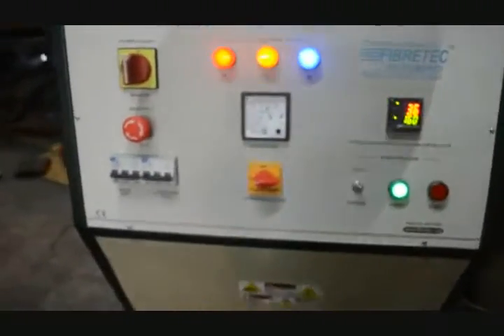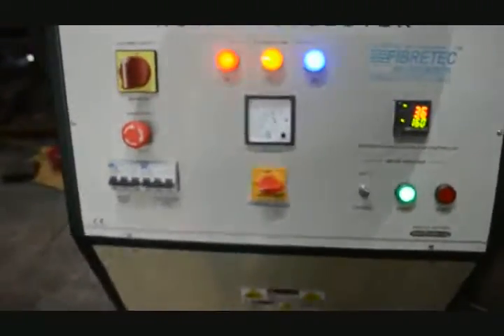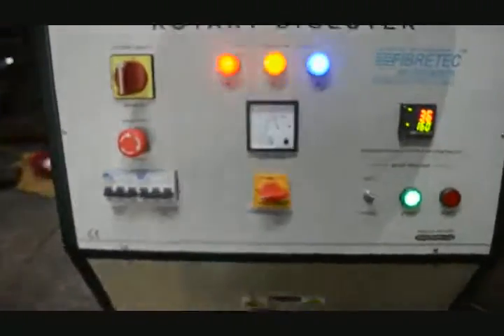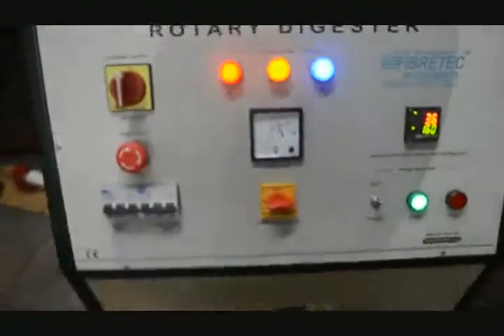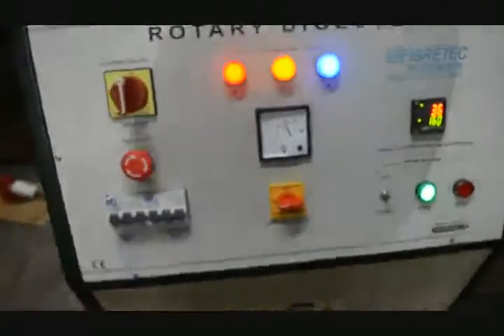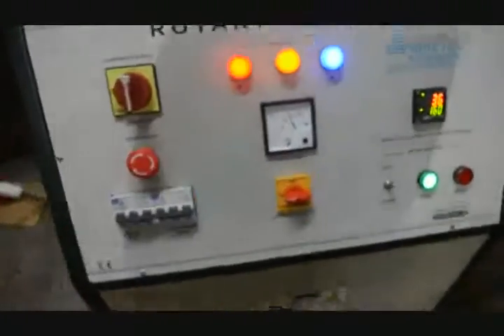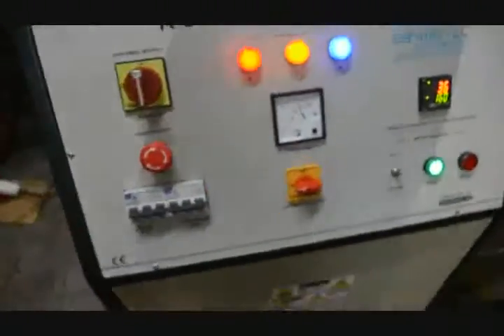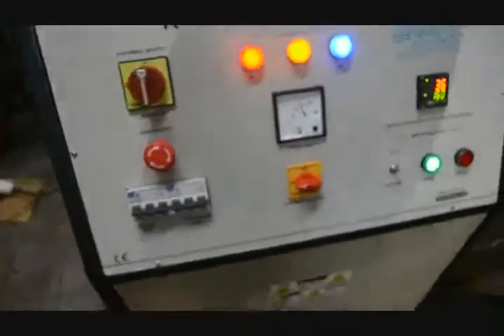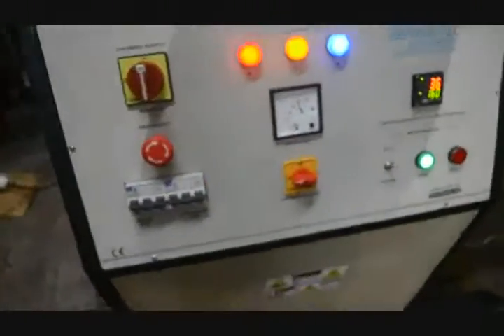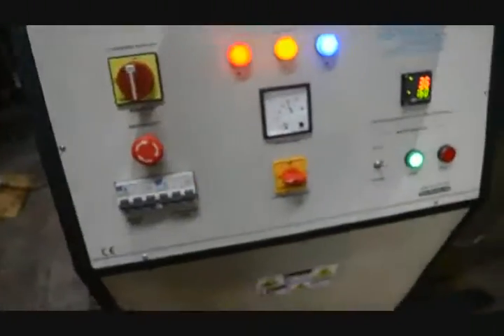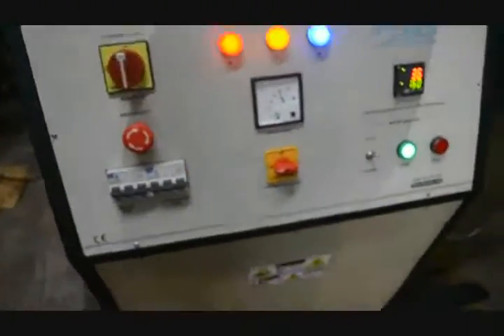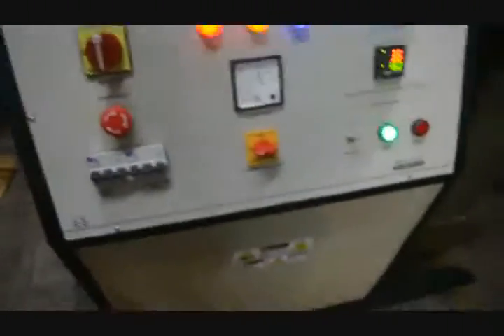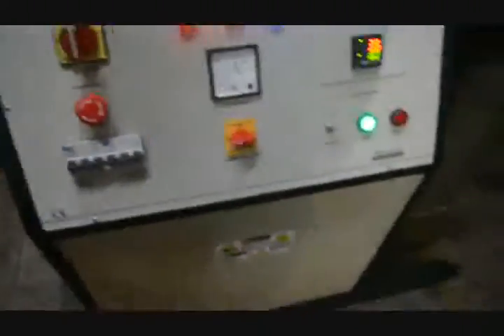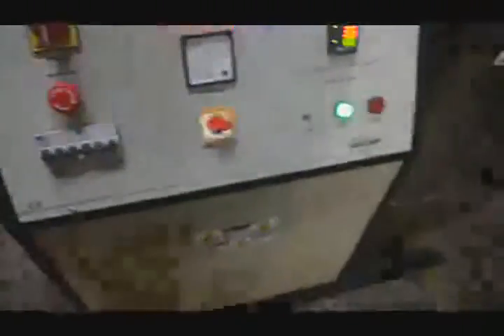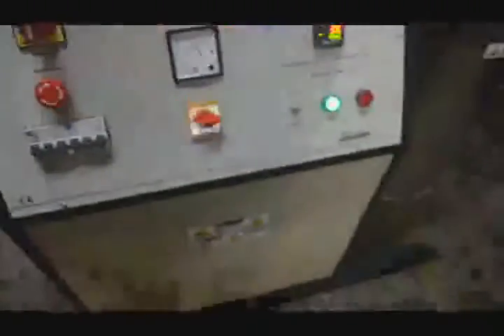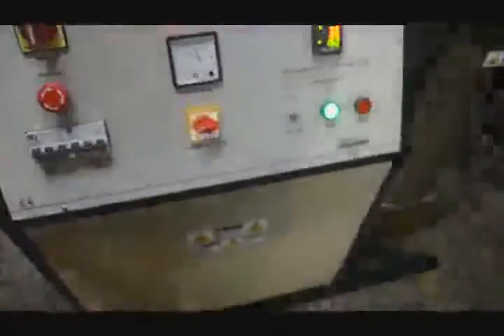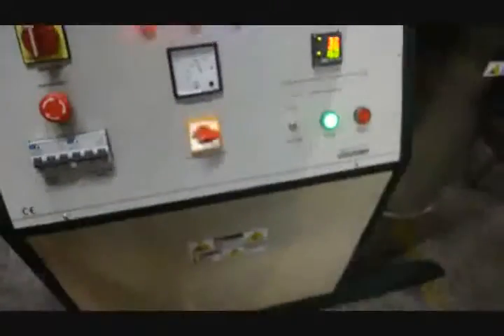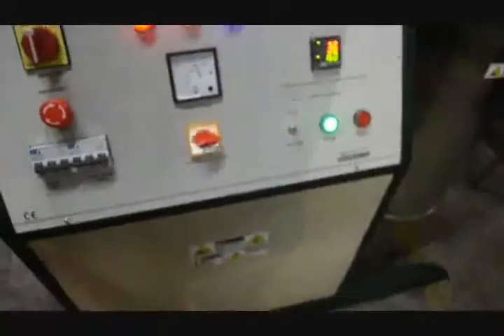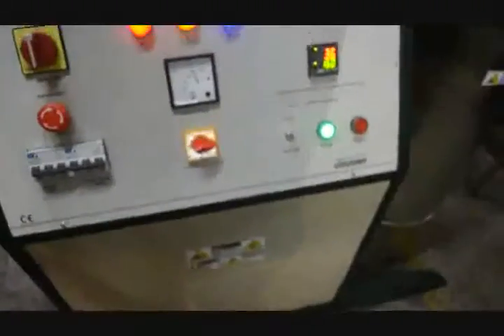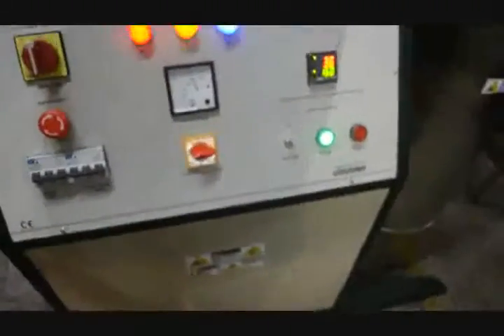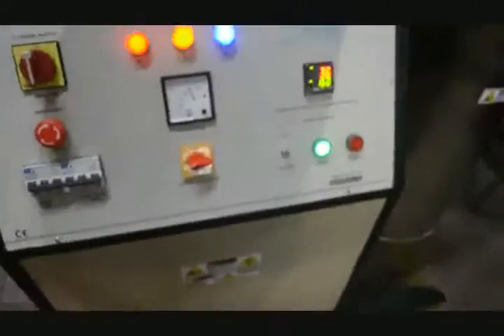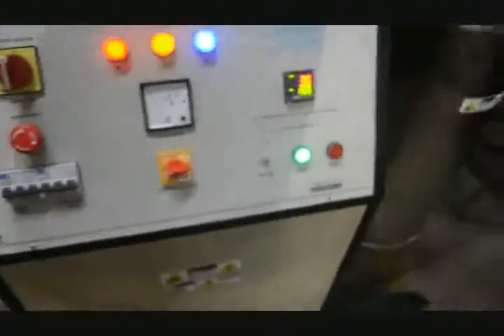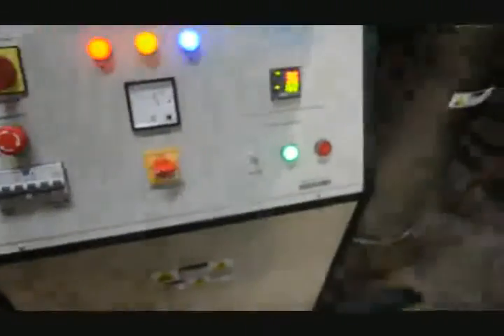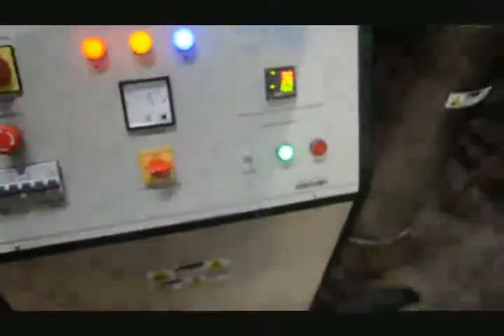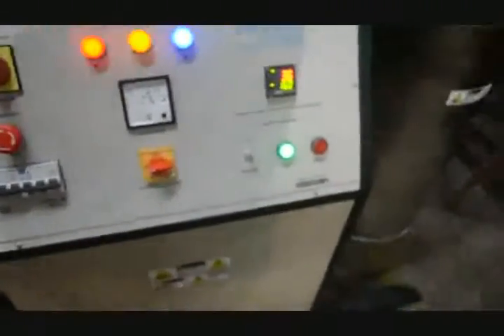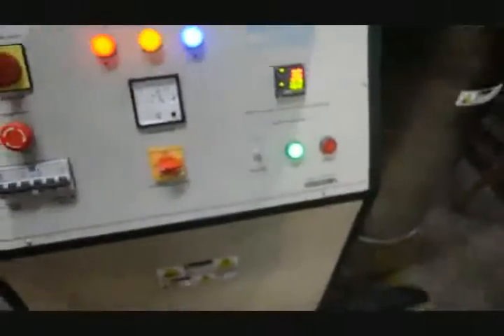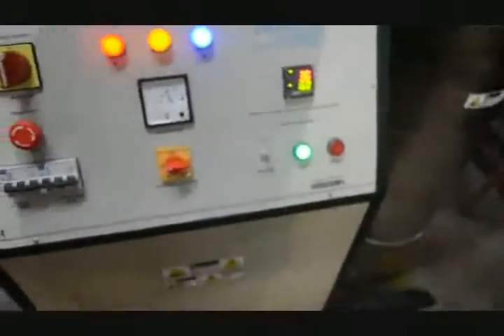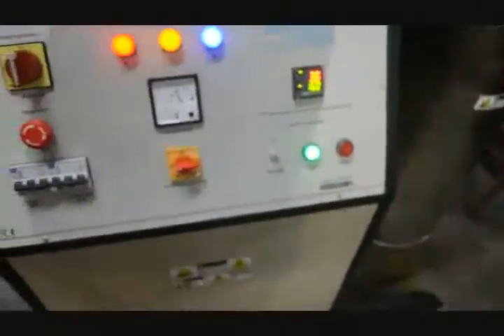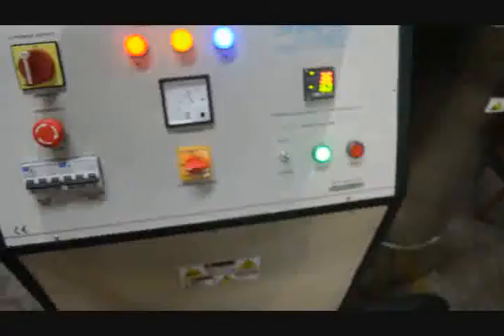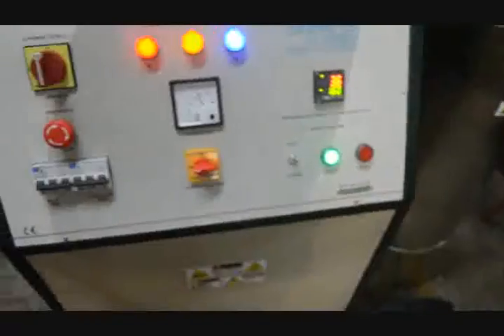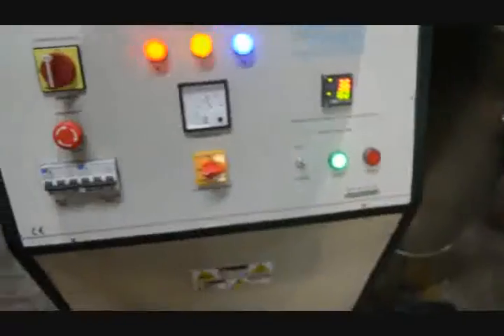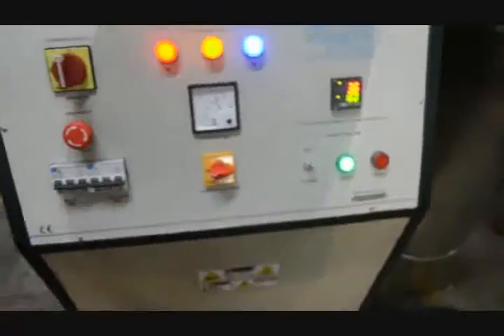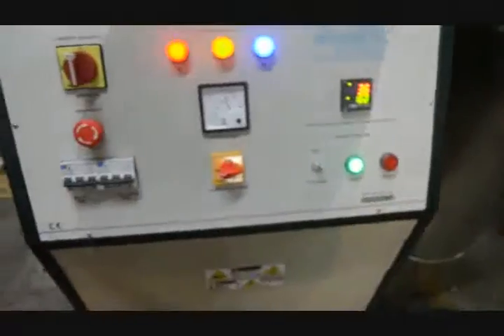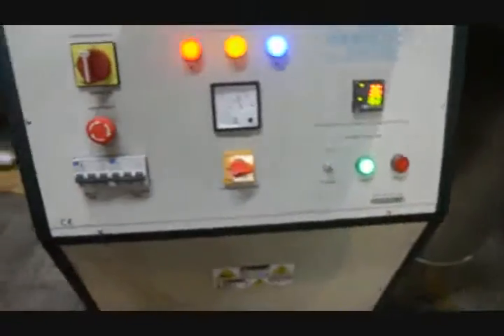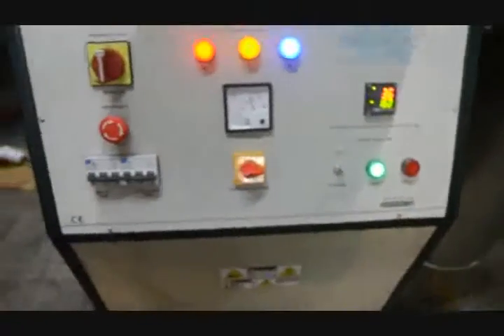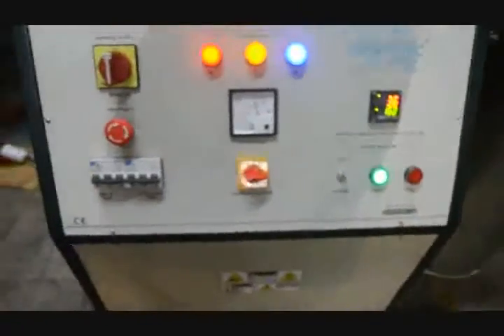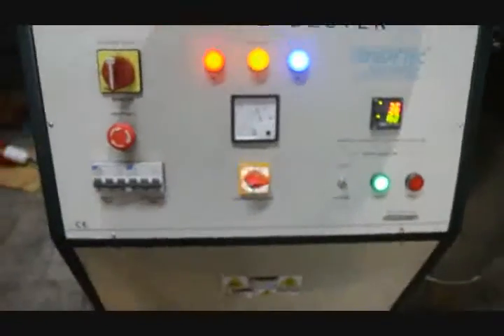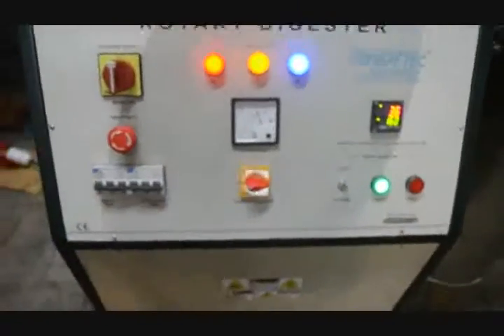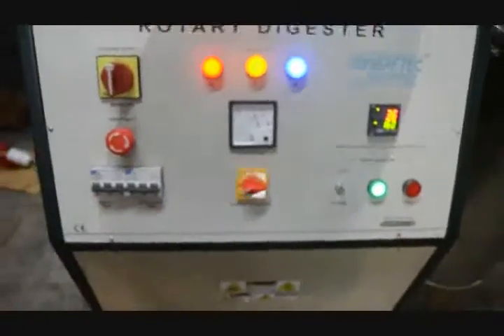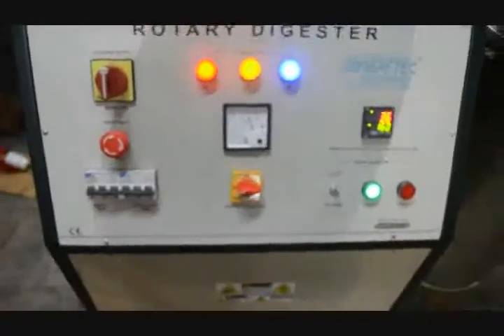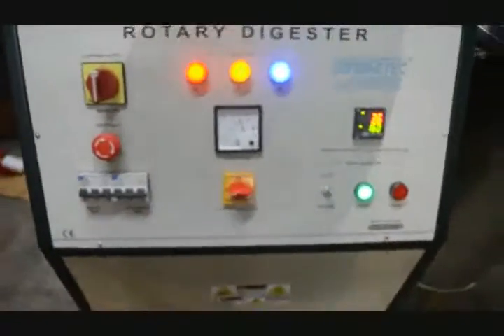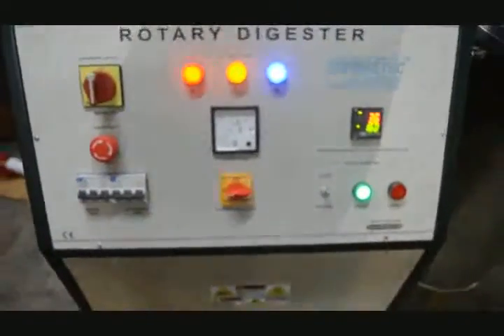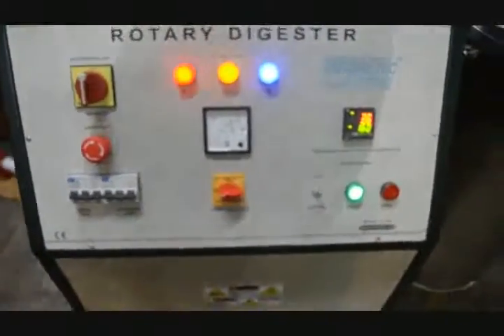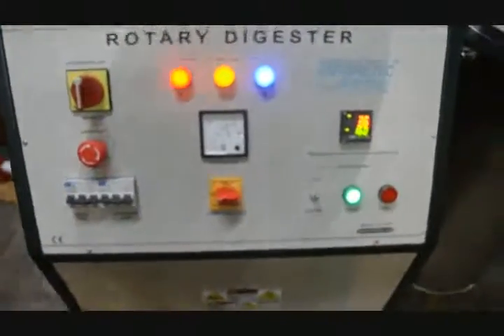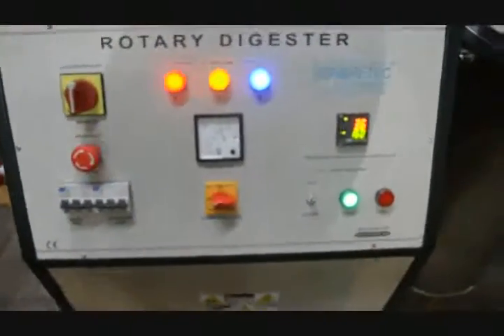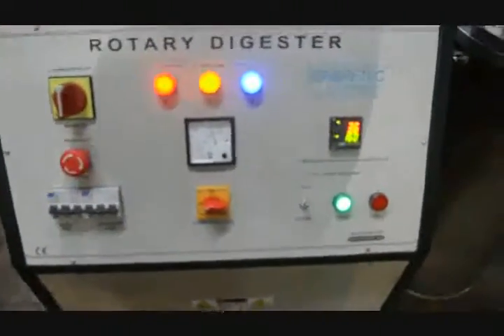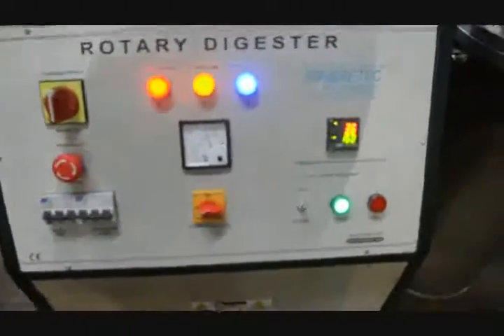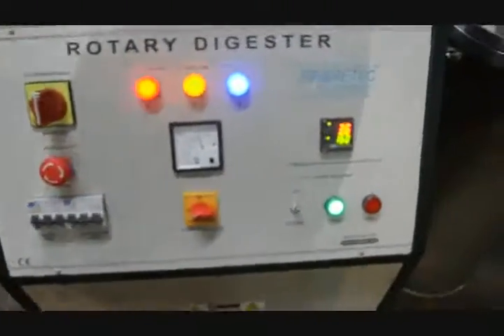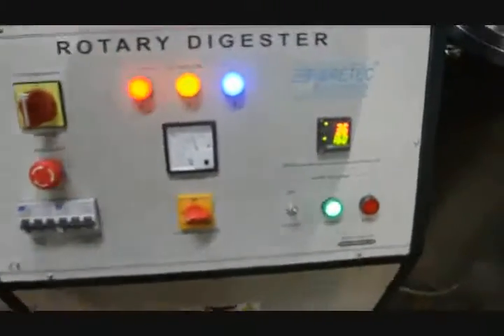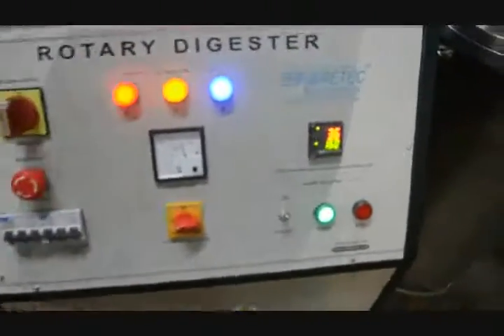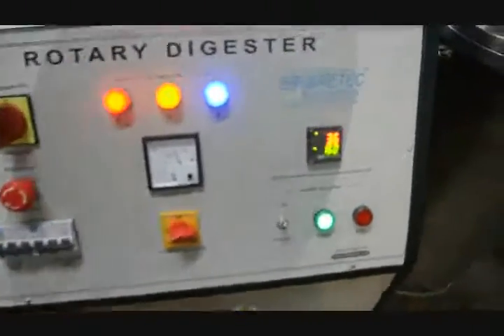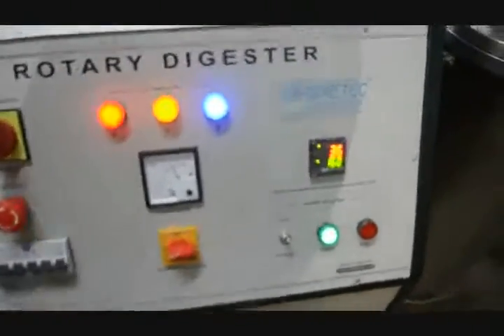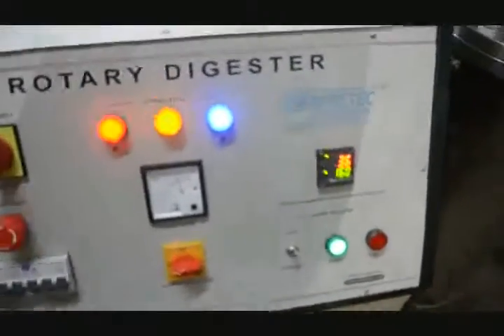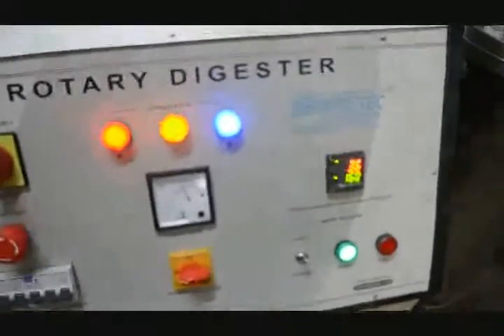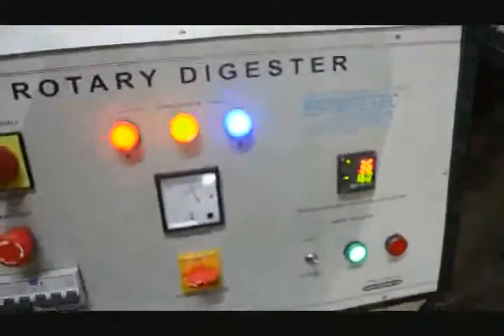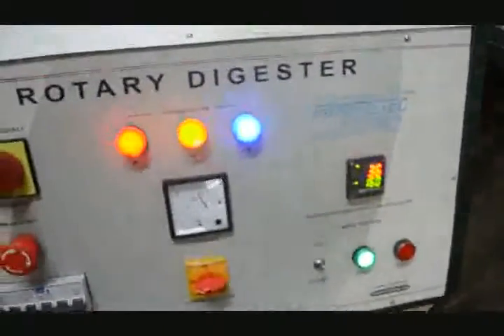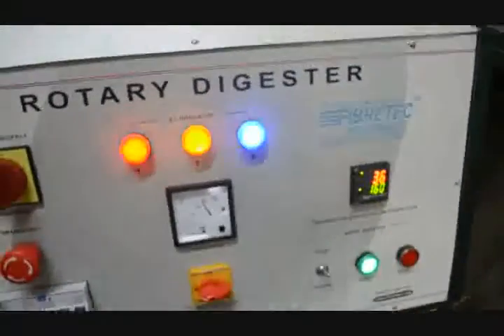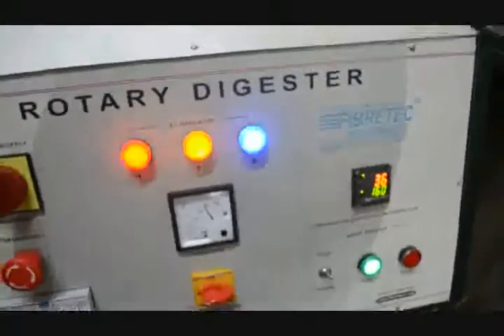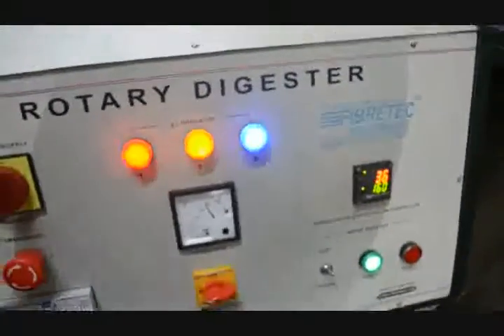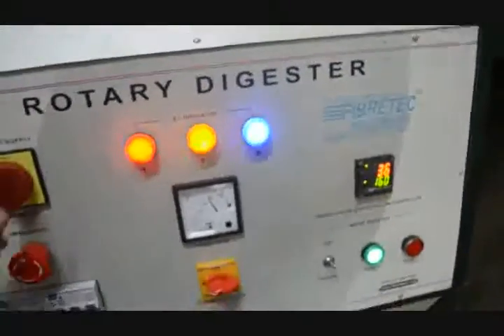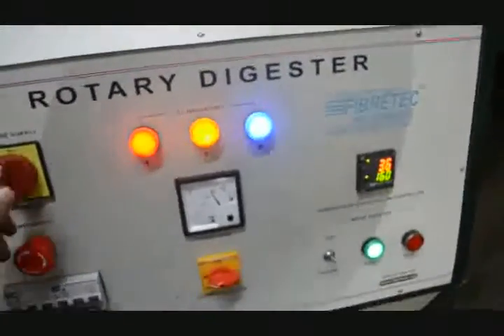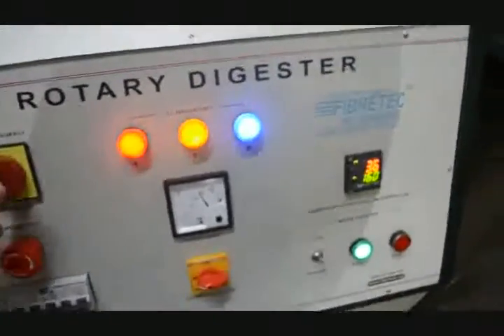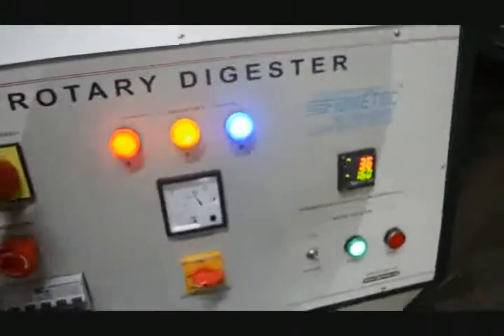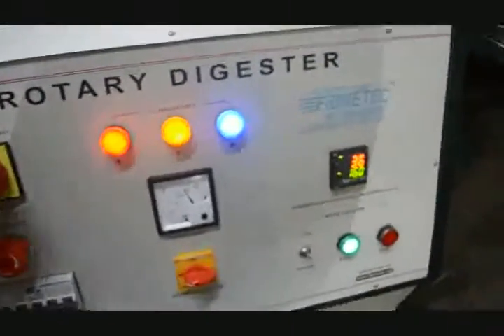It is a CE certified laboratory rotary digester. Thank you.